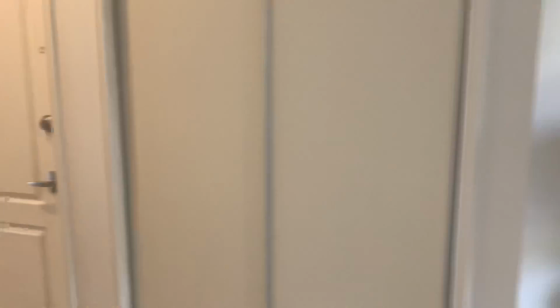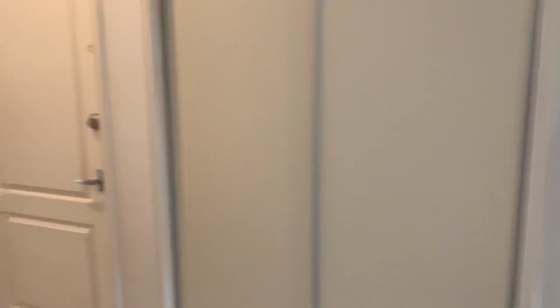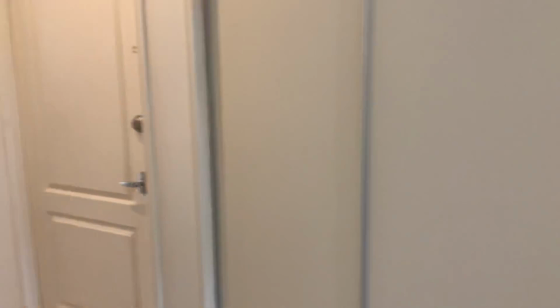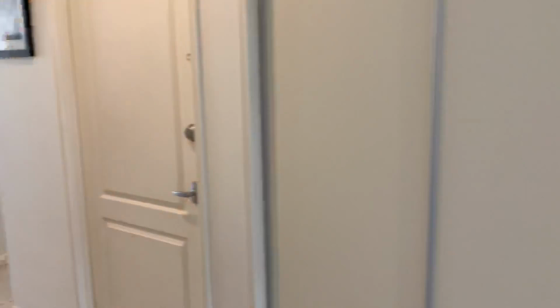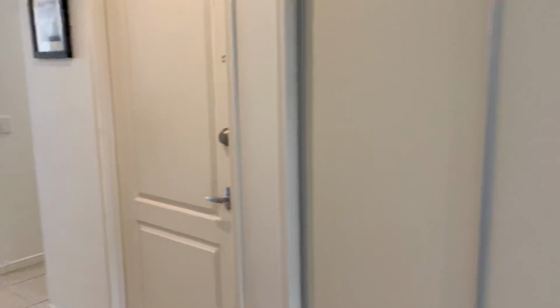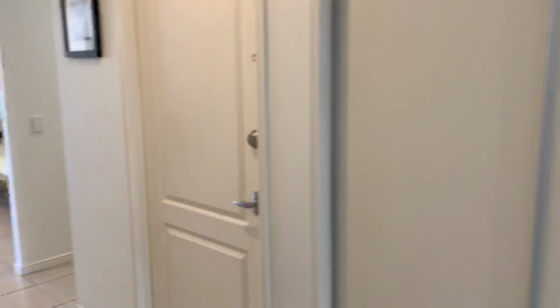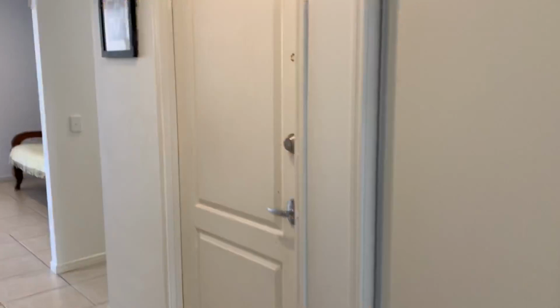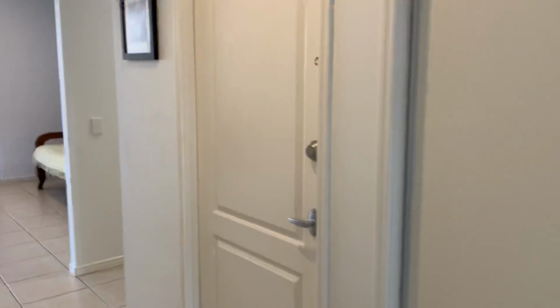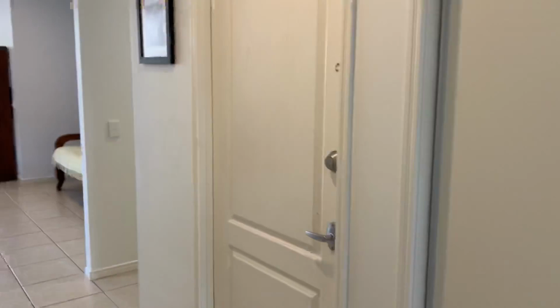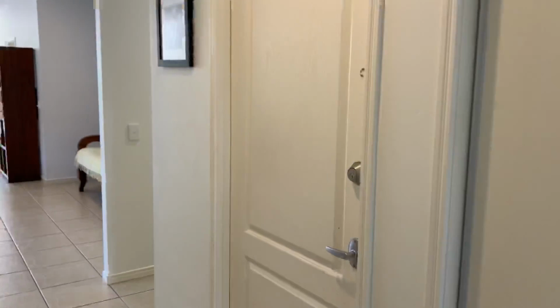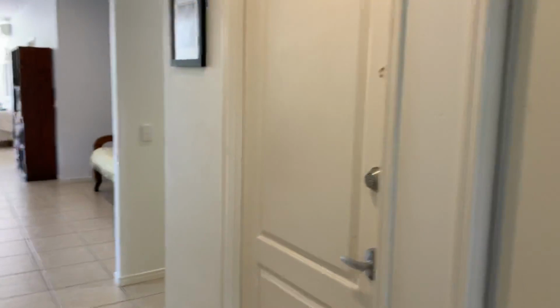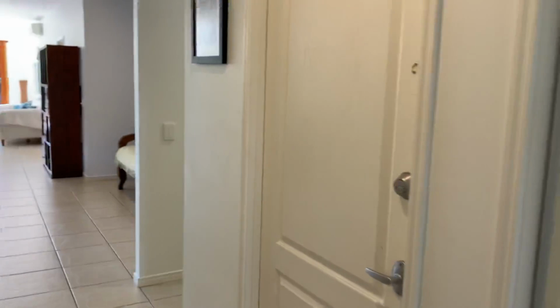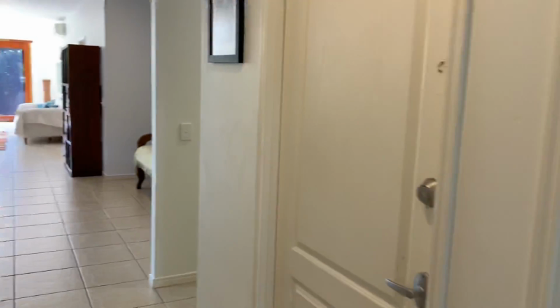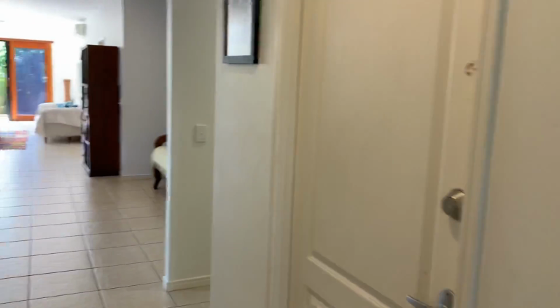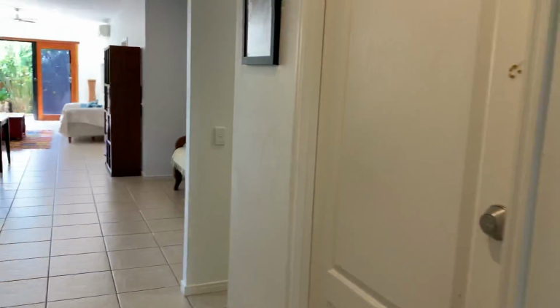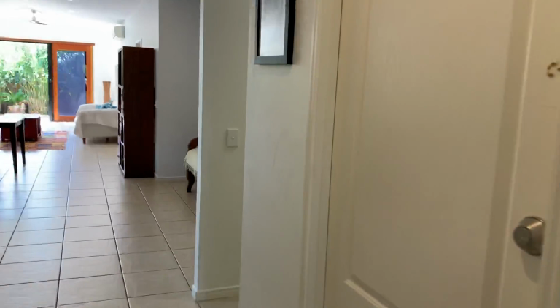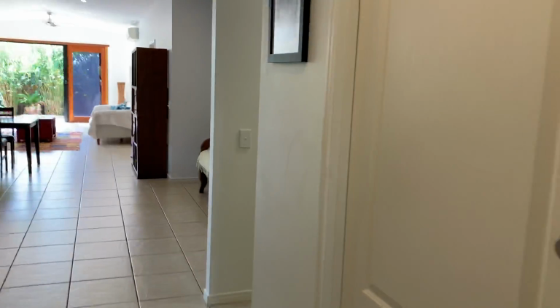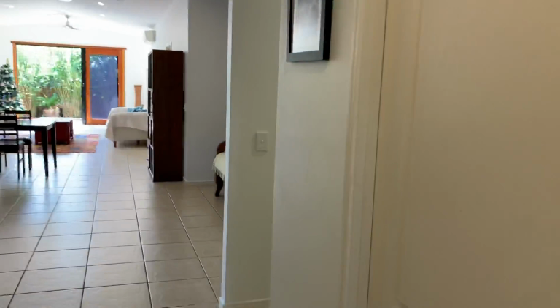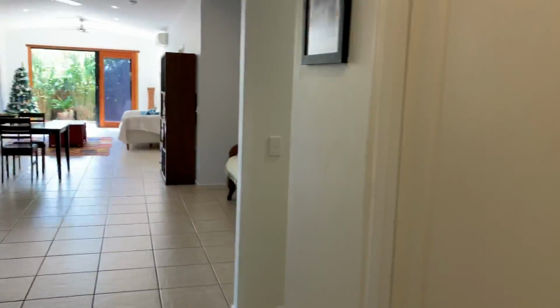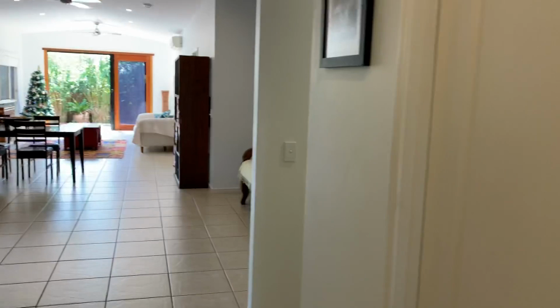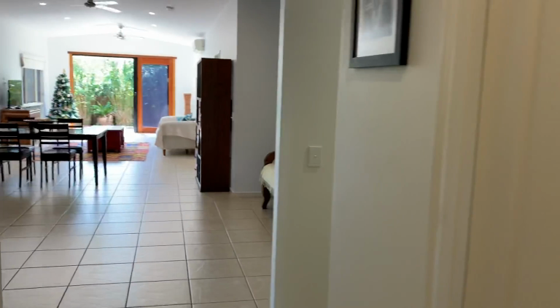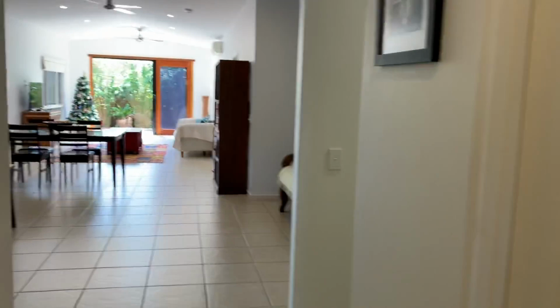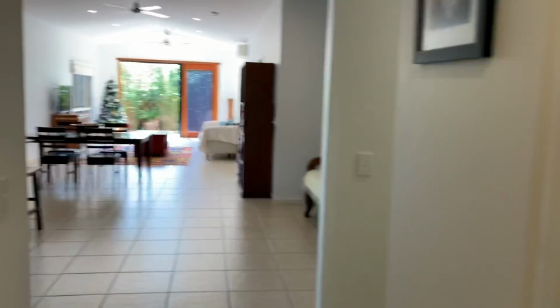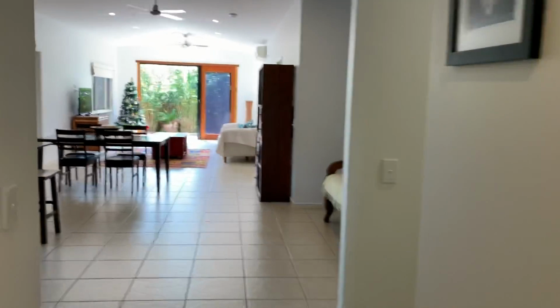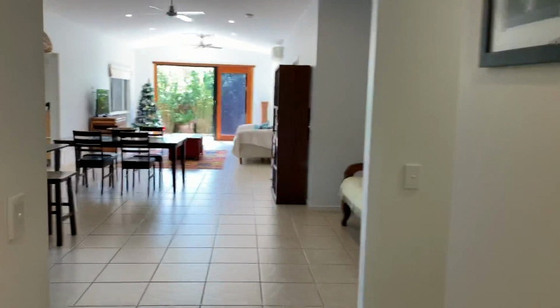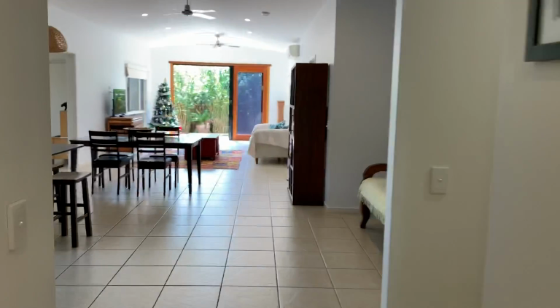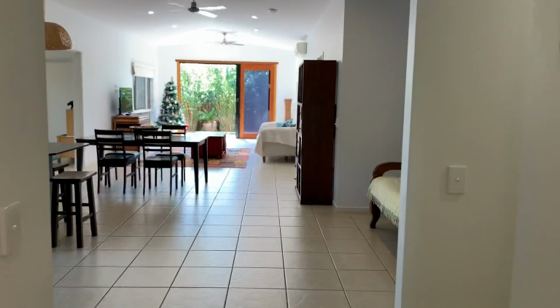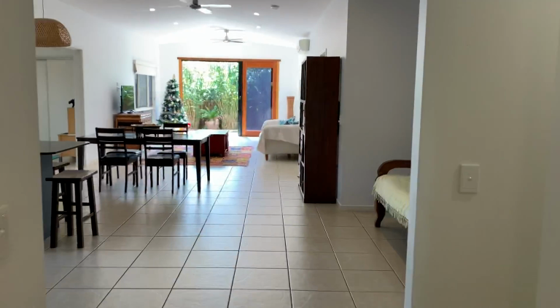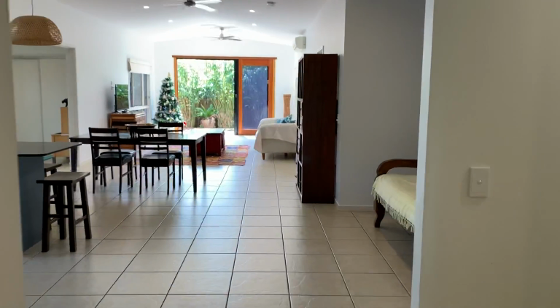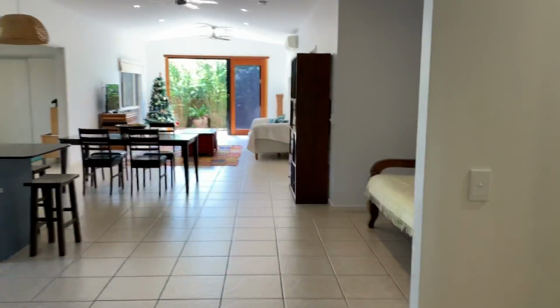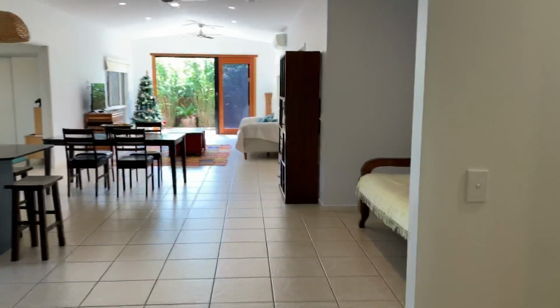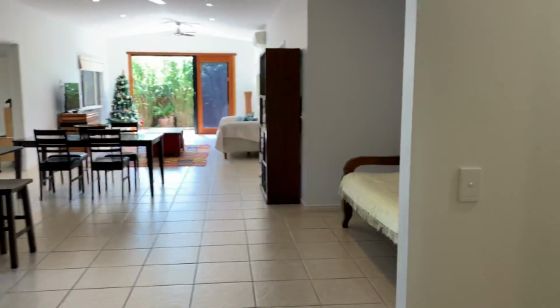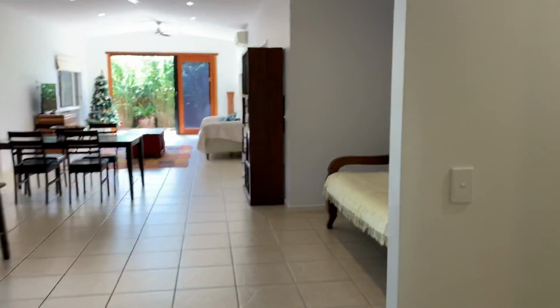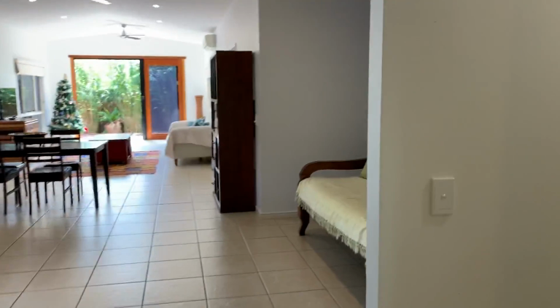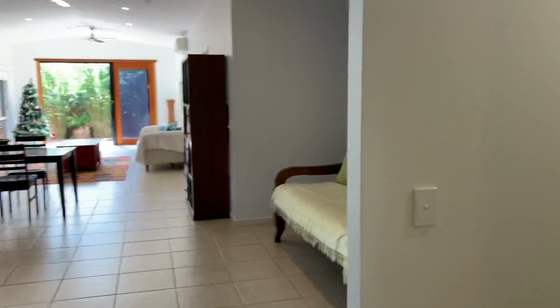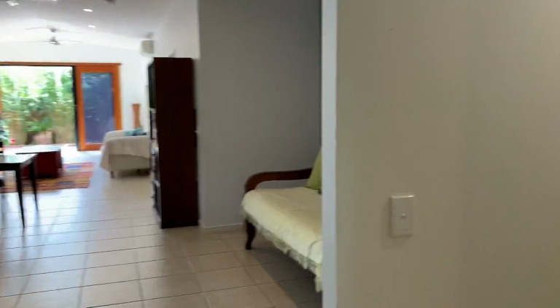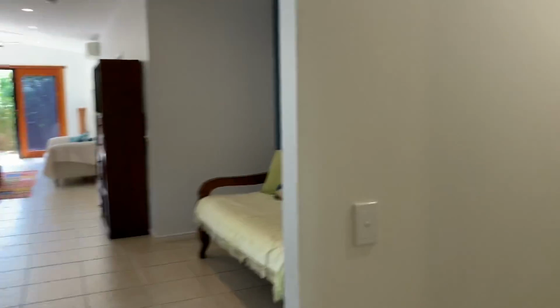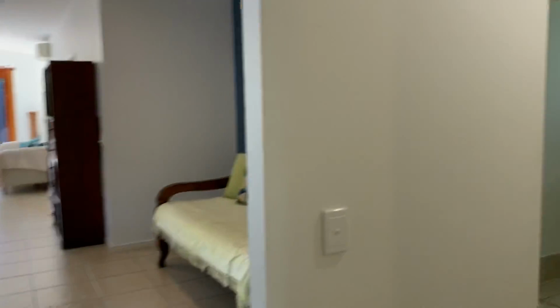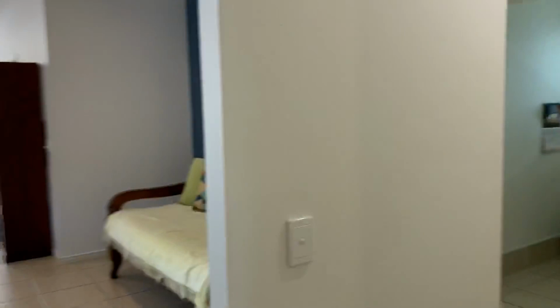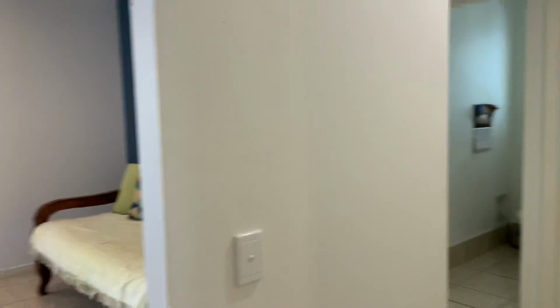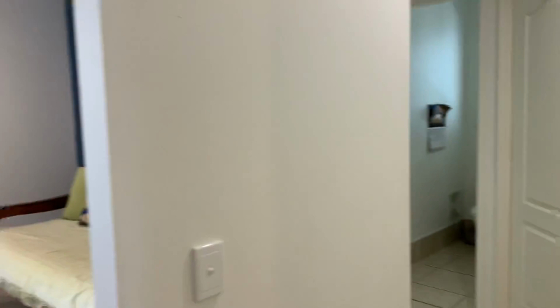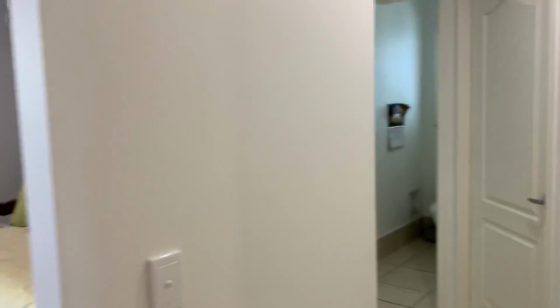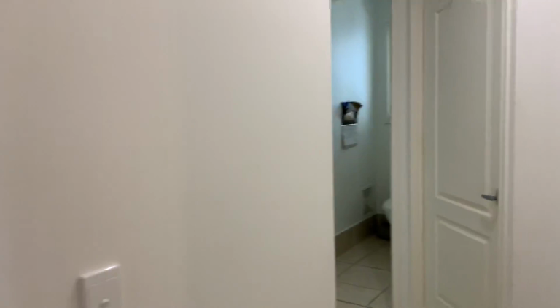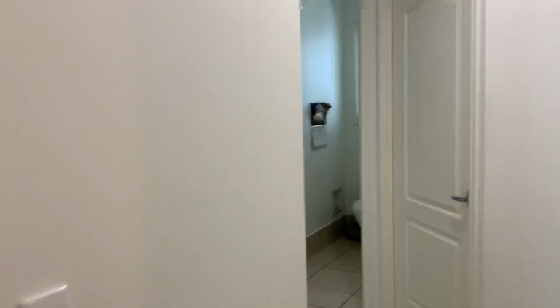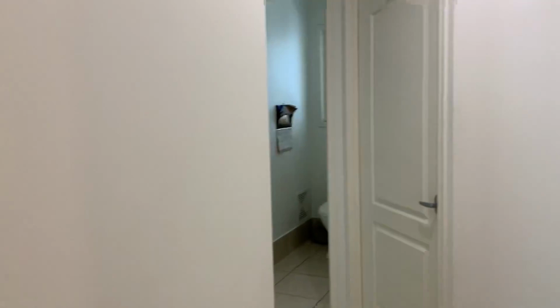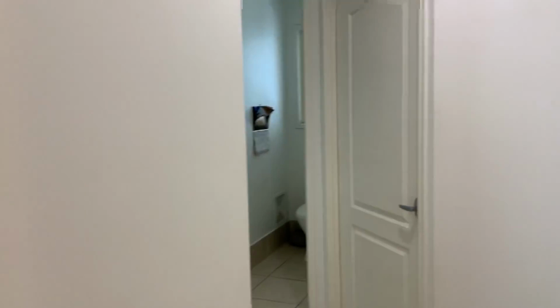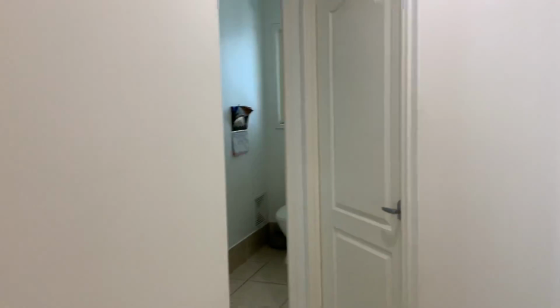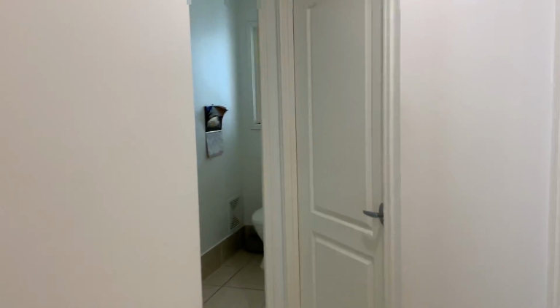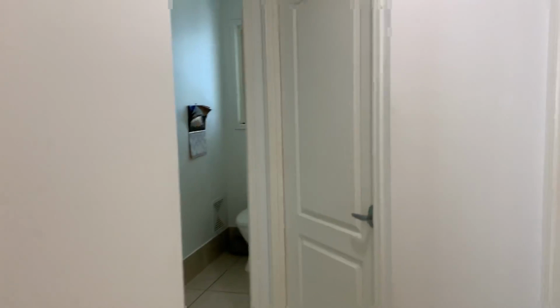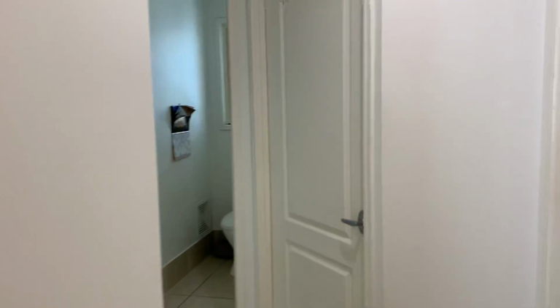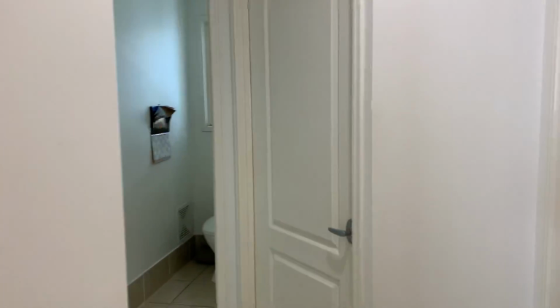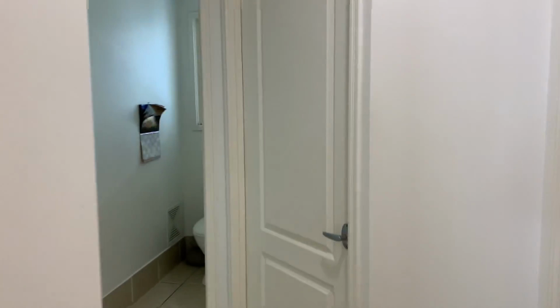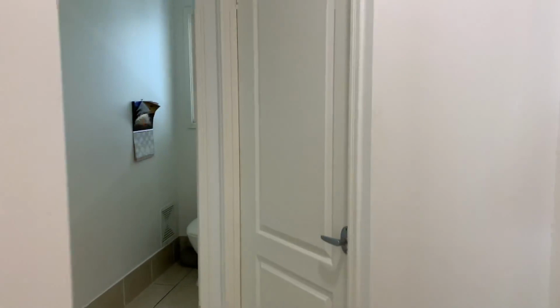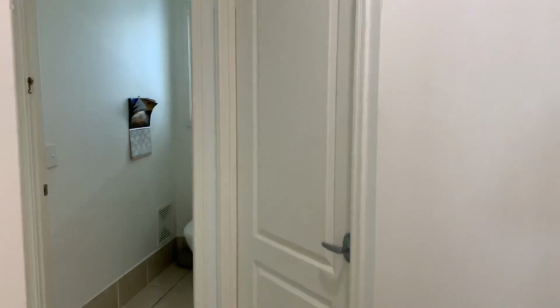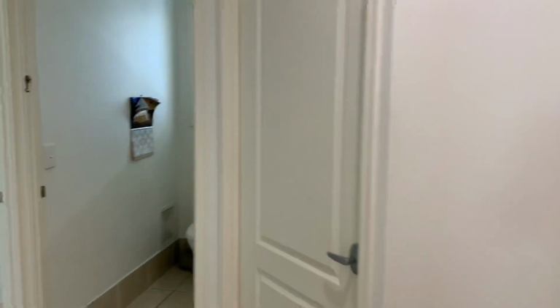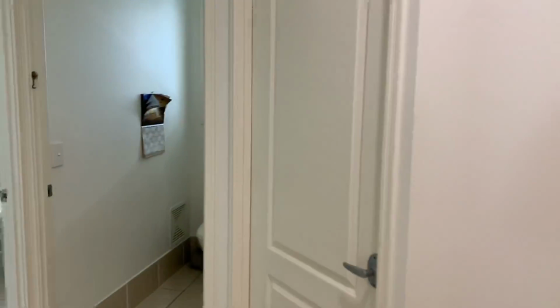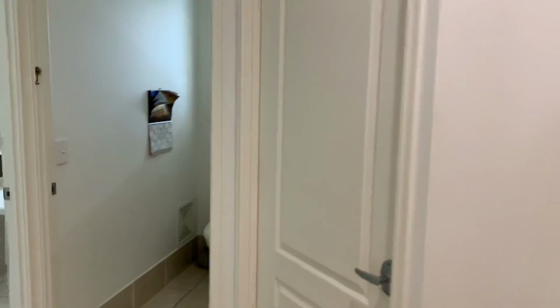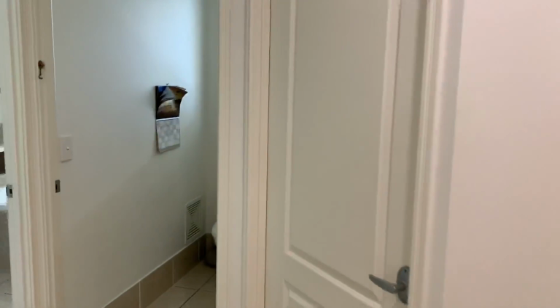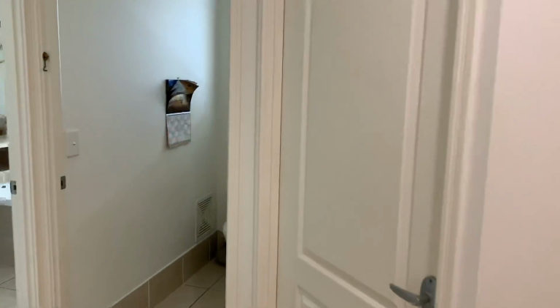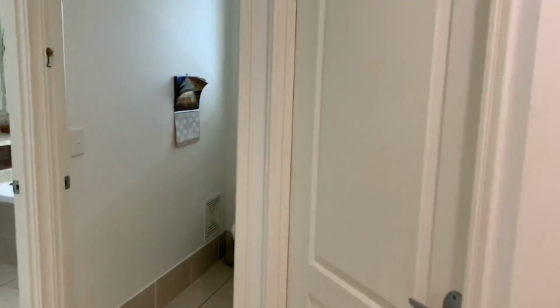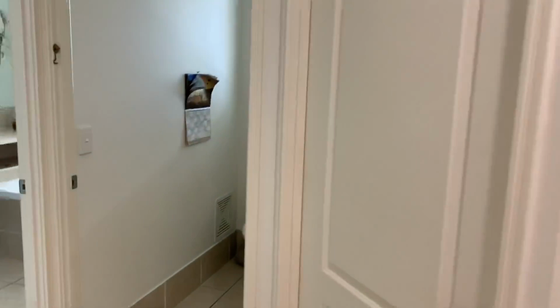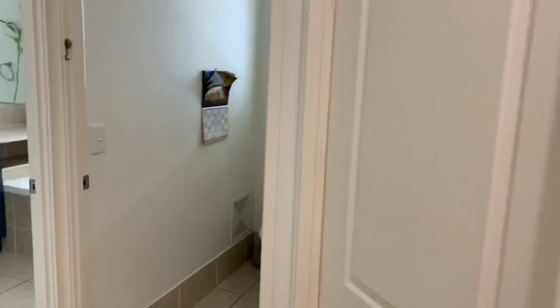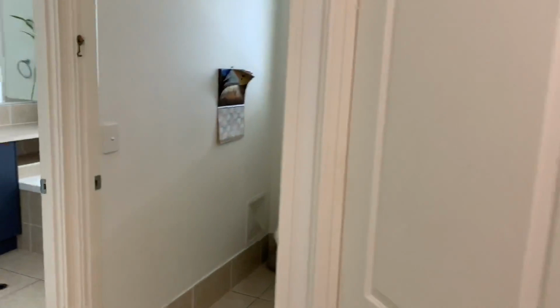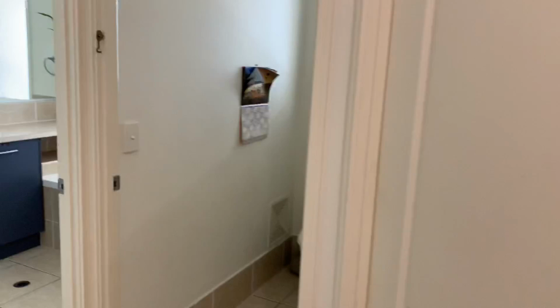On my right you've got your entrance to your double lock-up garage. Coming down the hallway here, there's the laundry.